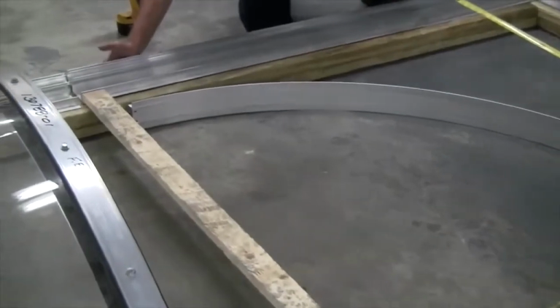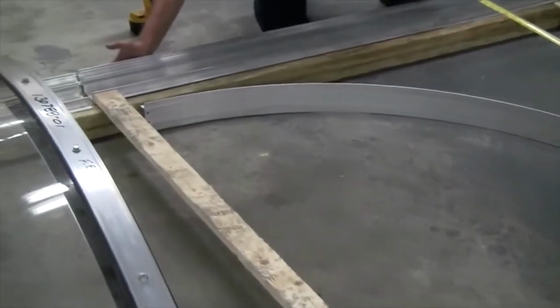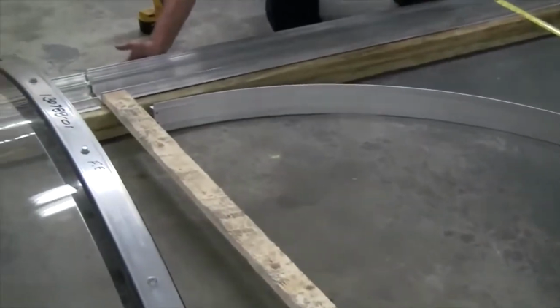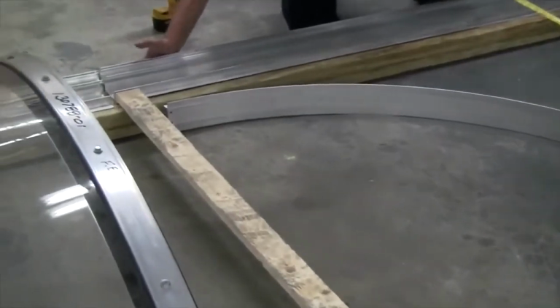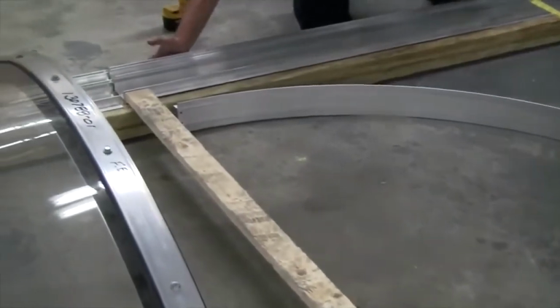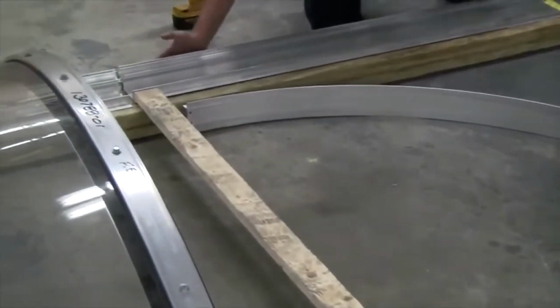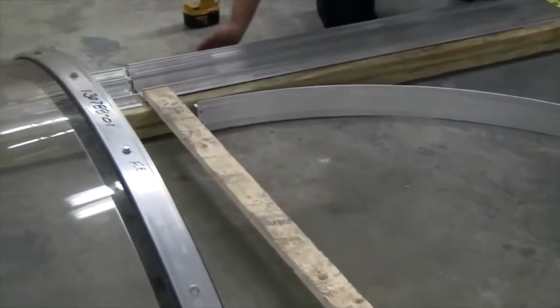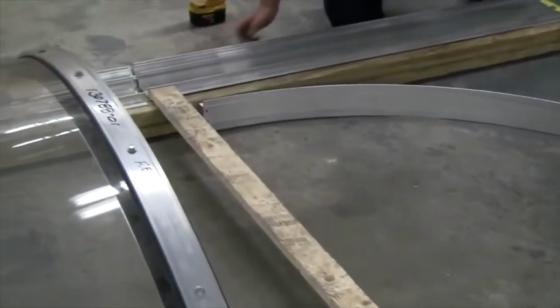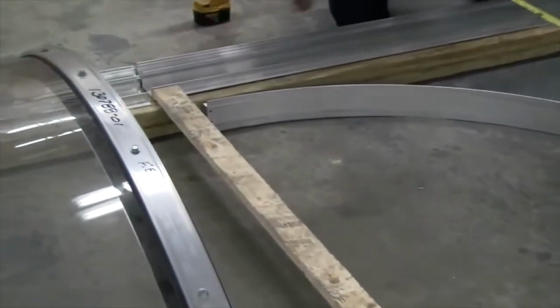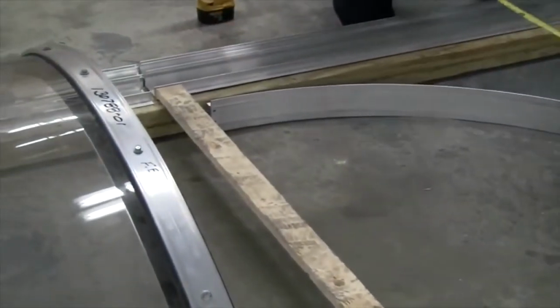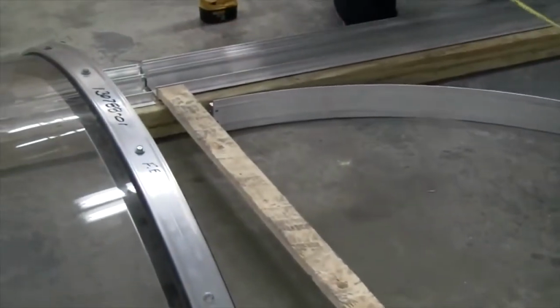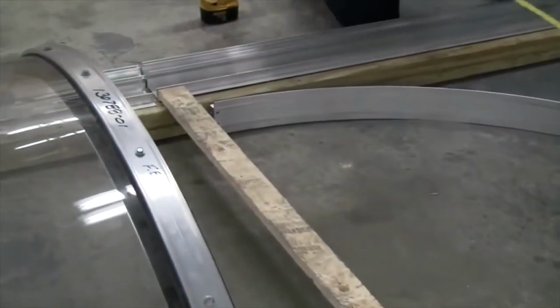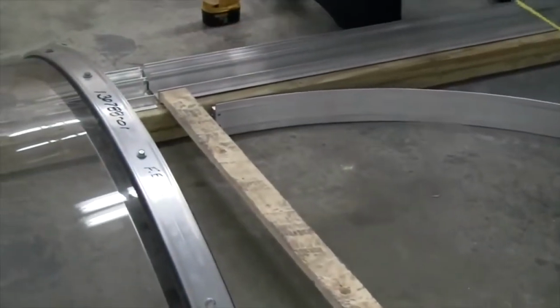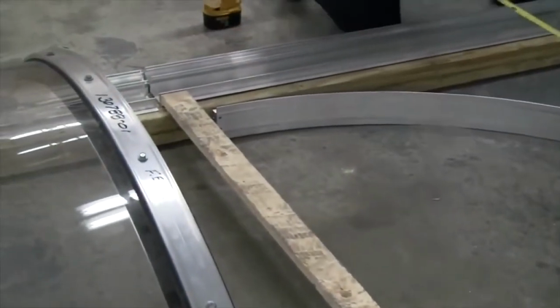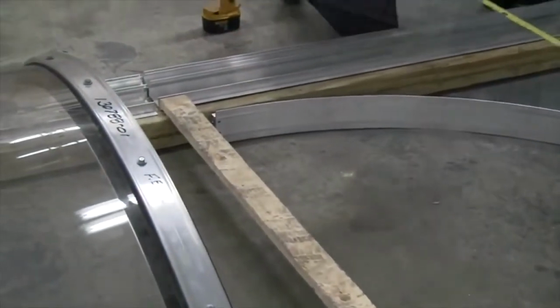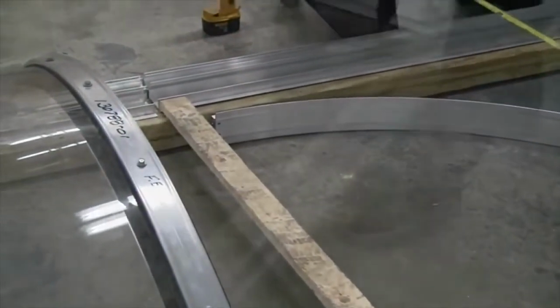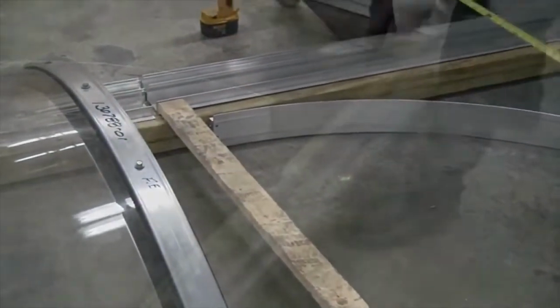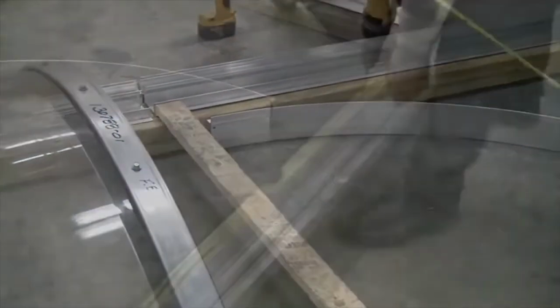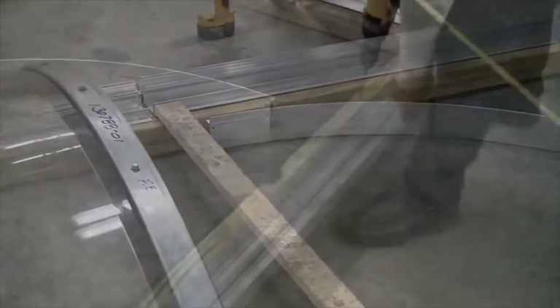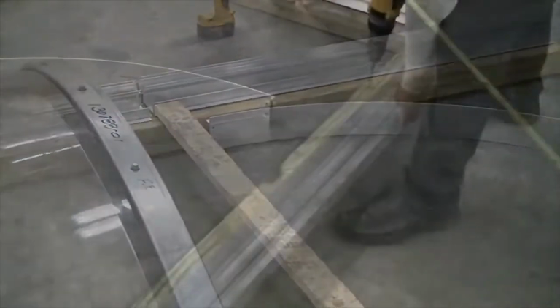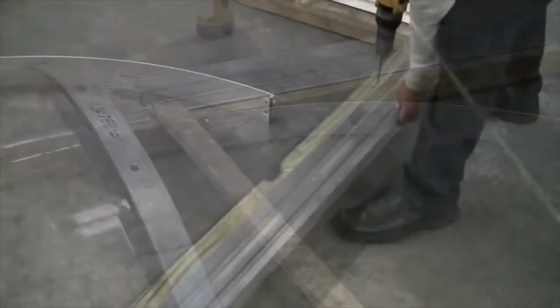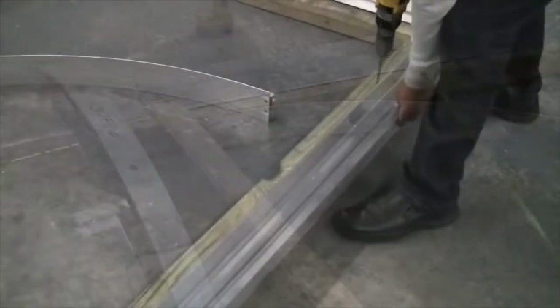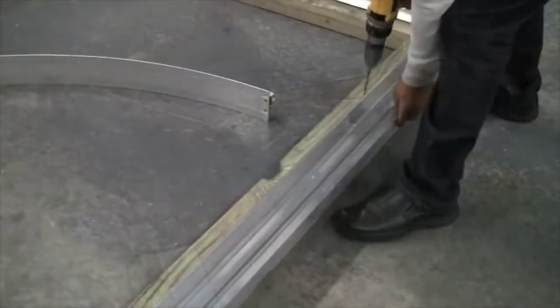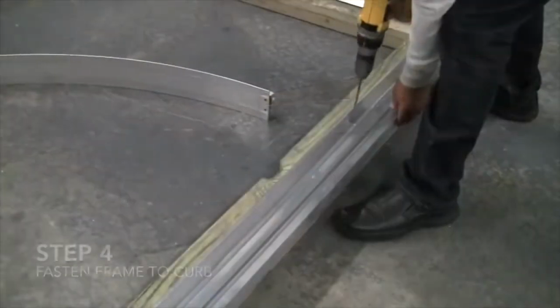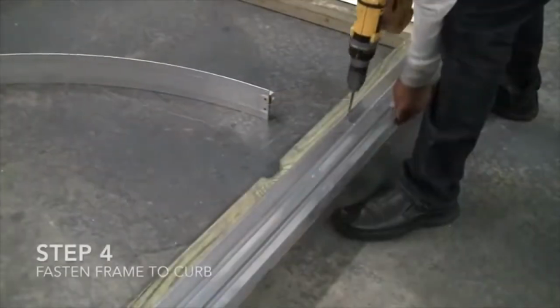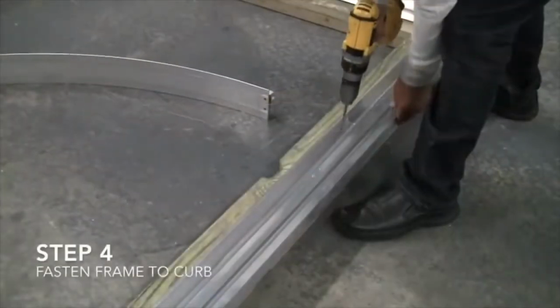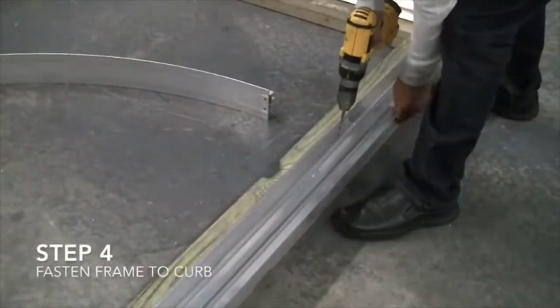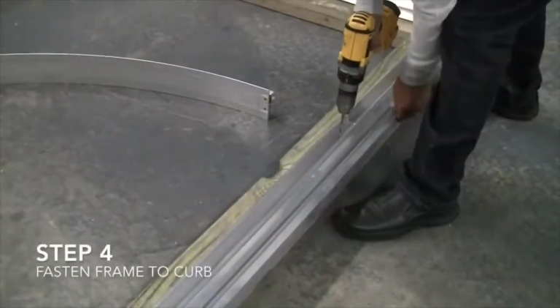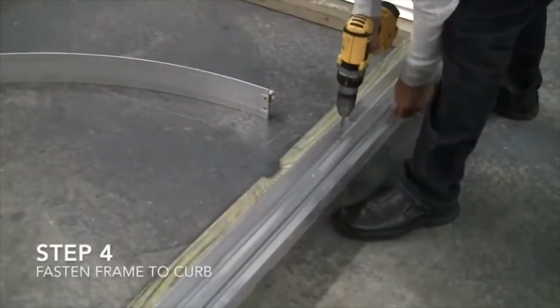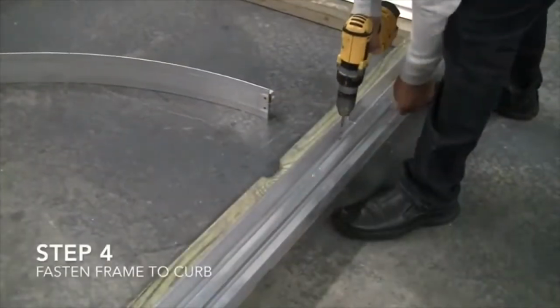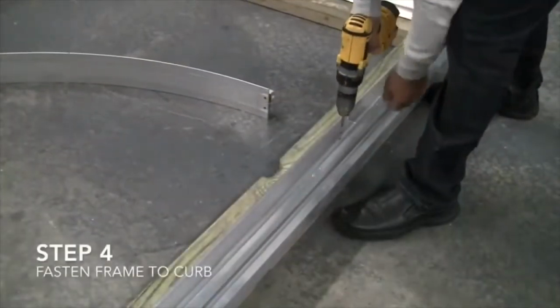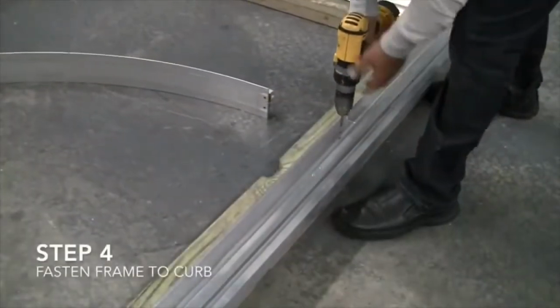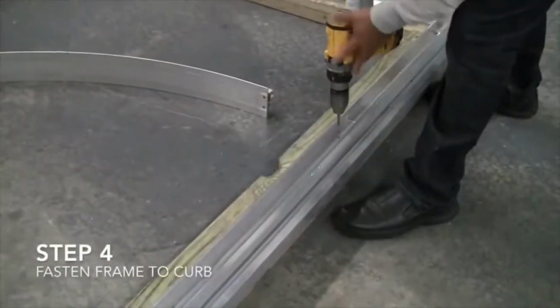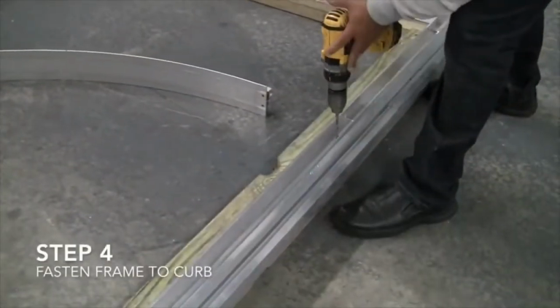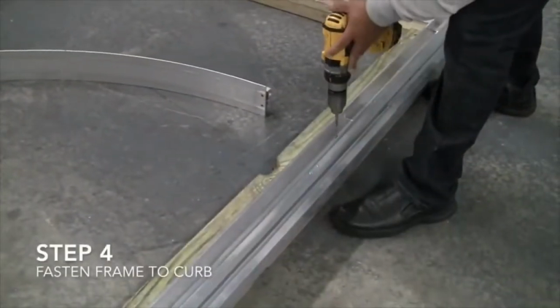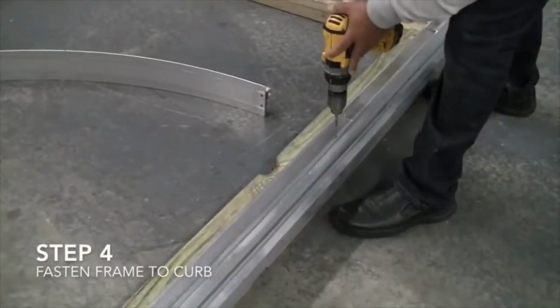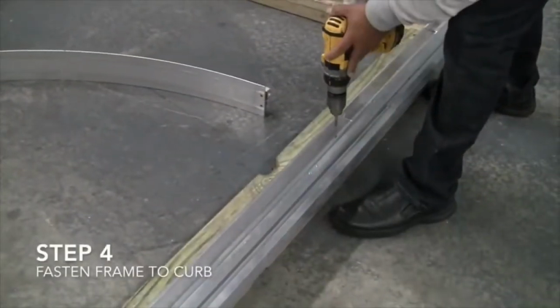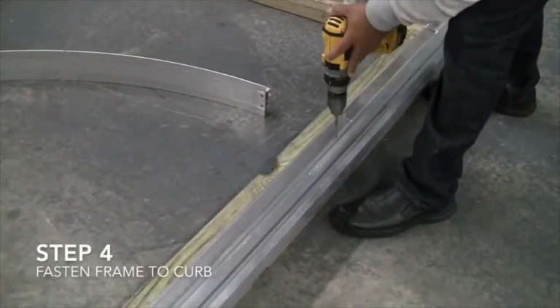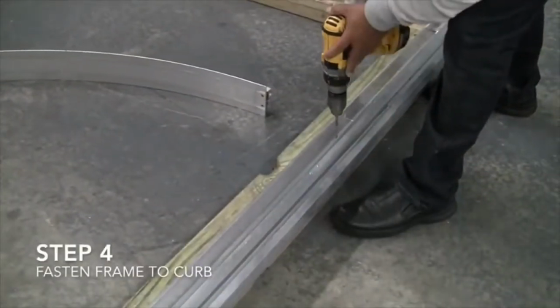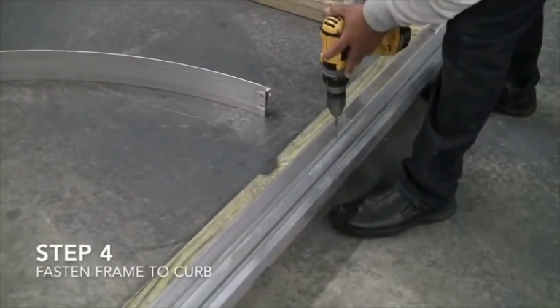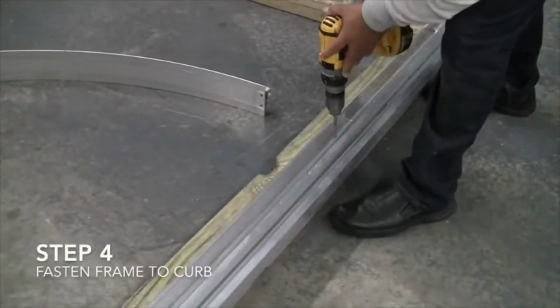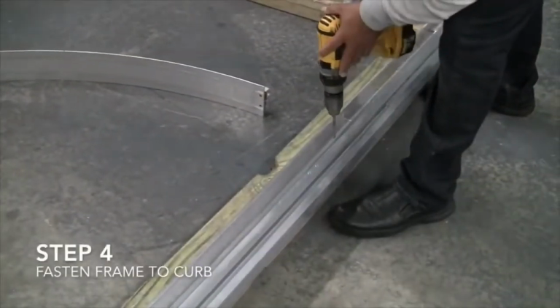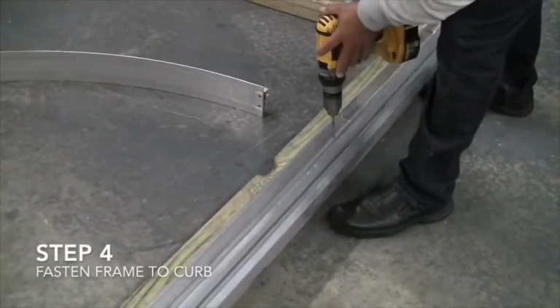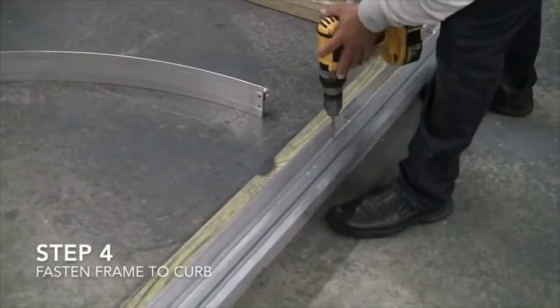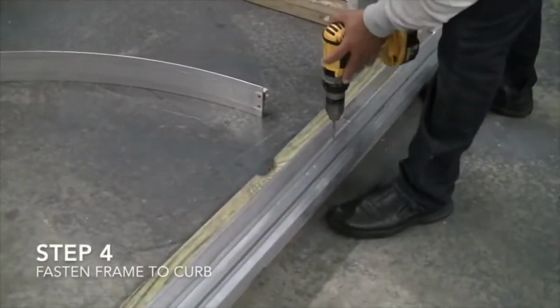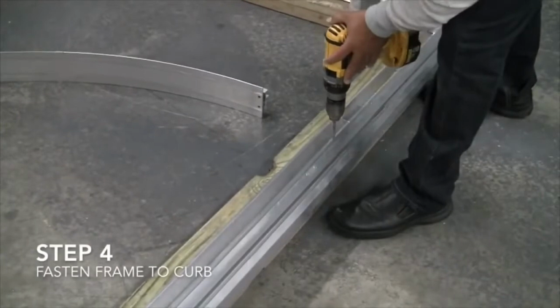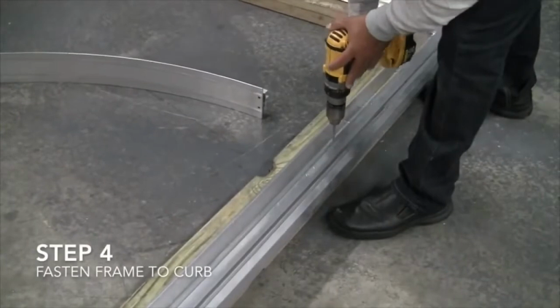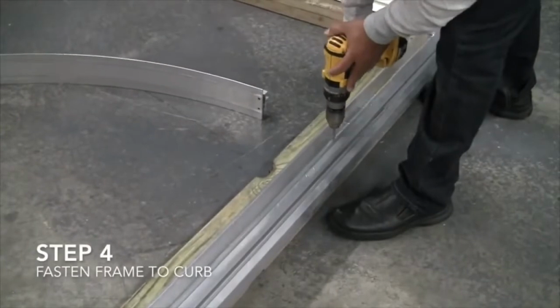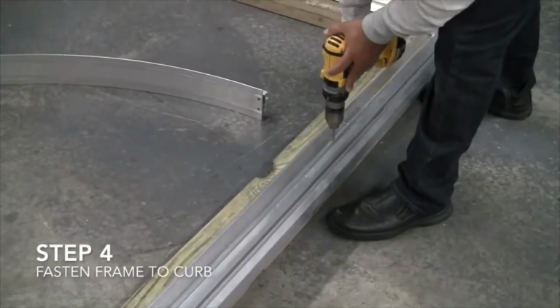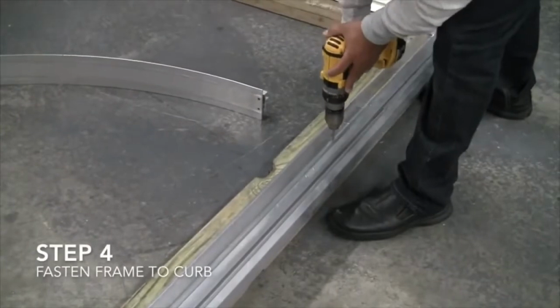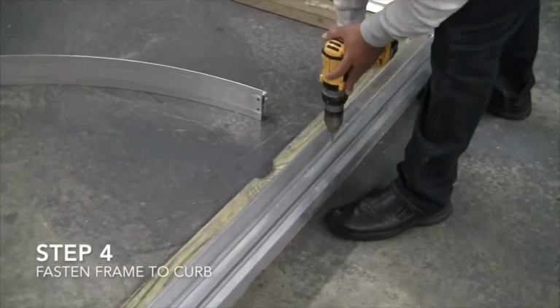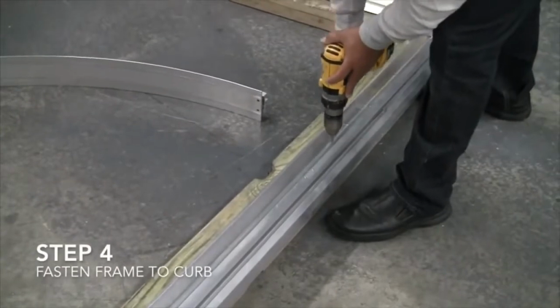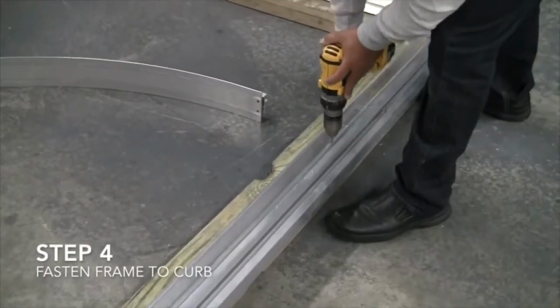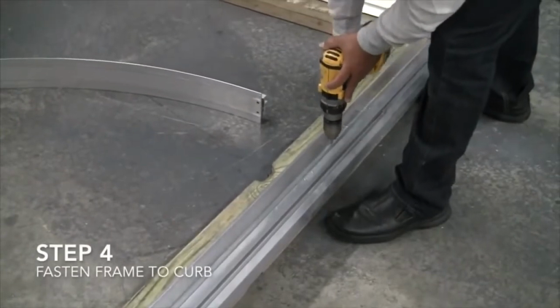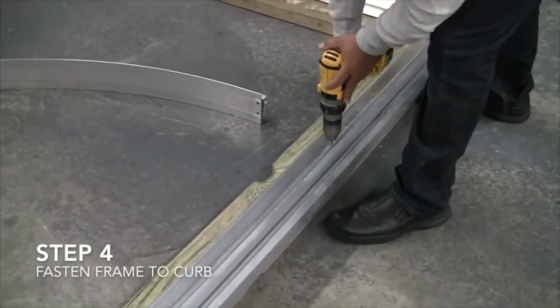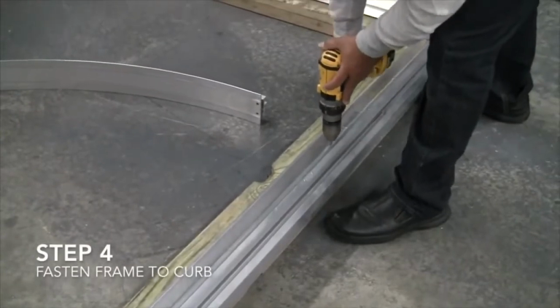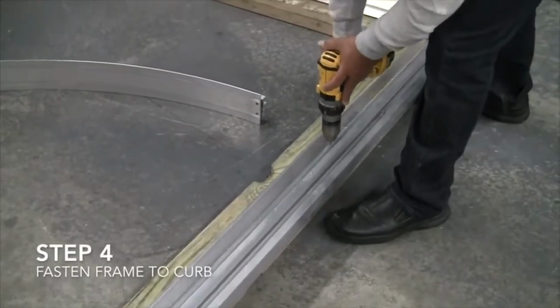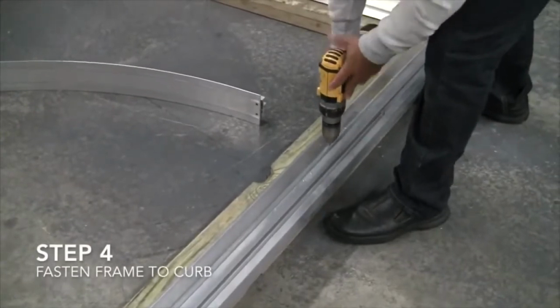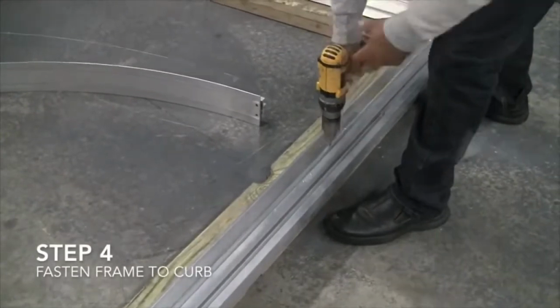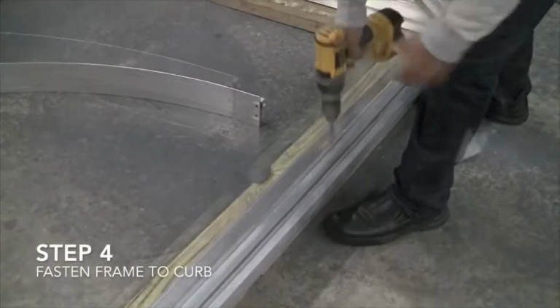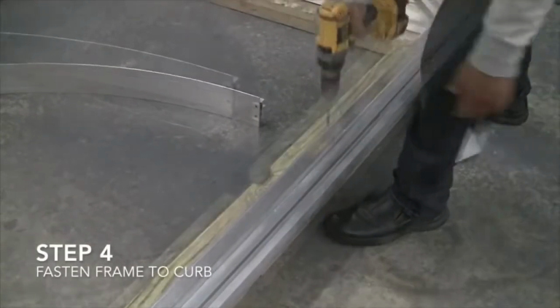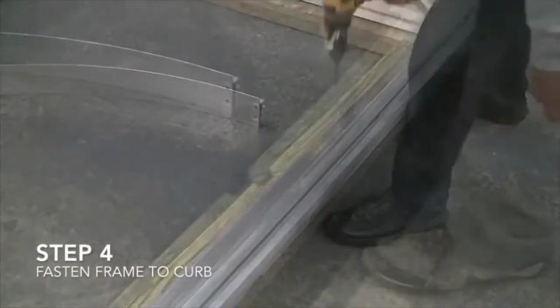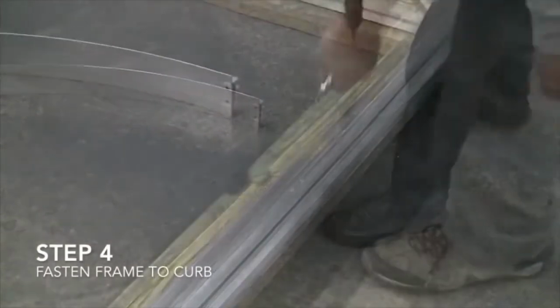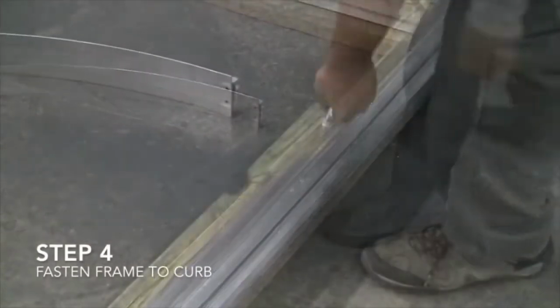Step 4: Fasten frame to the curb. The workers adjust the frame on the wooden curb, then drill holes and screw the frame securely onto it.